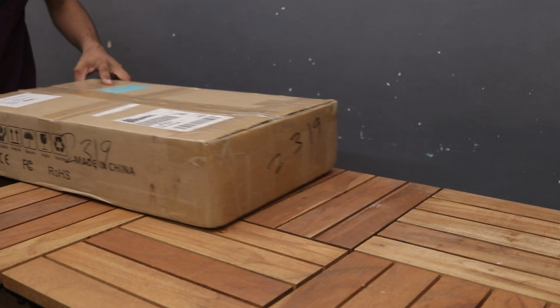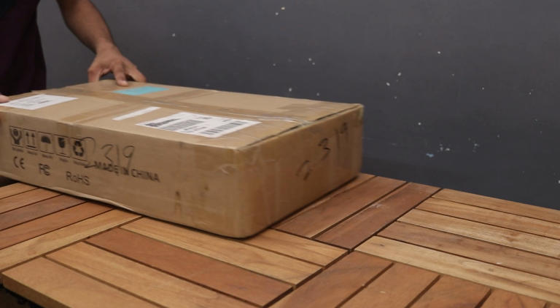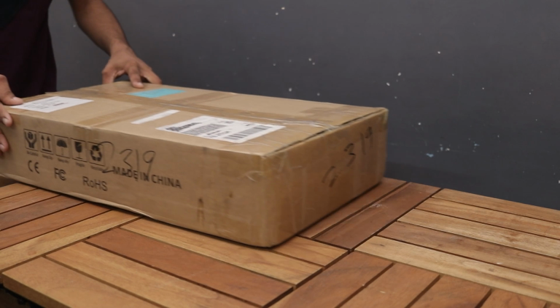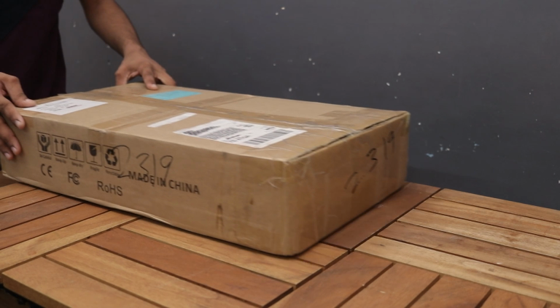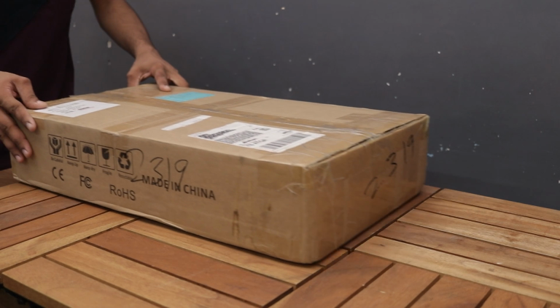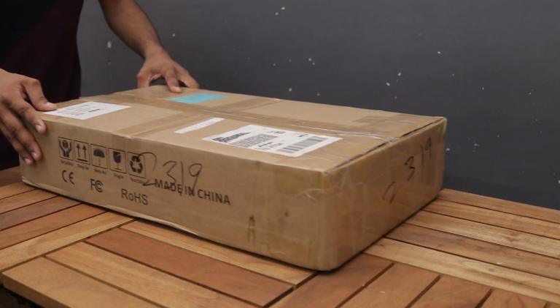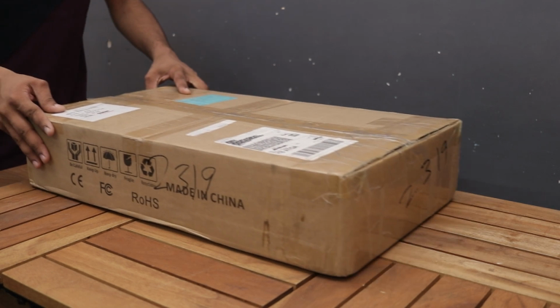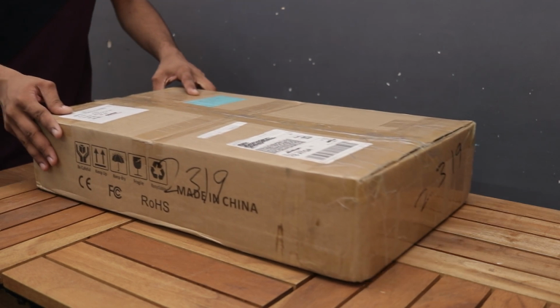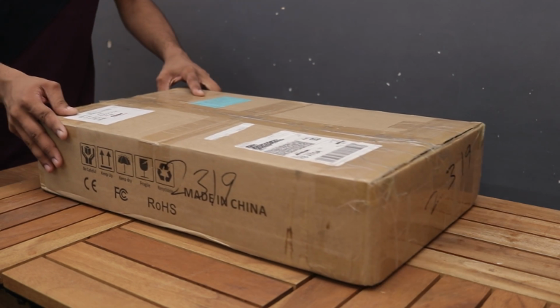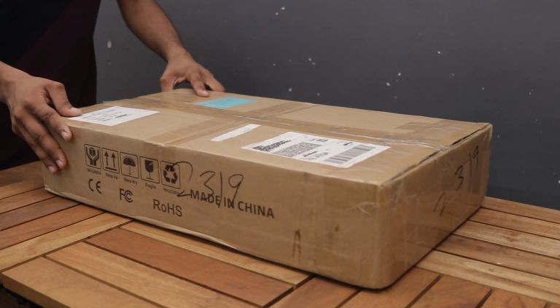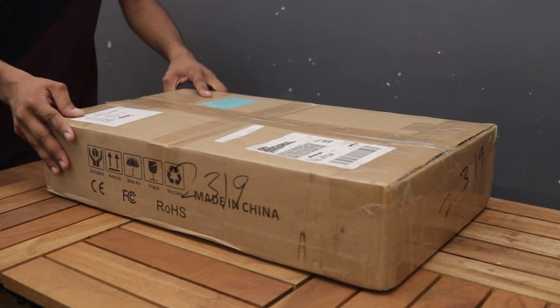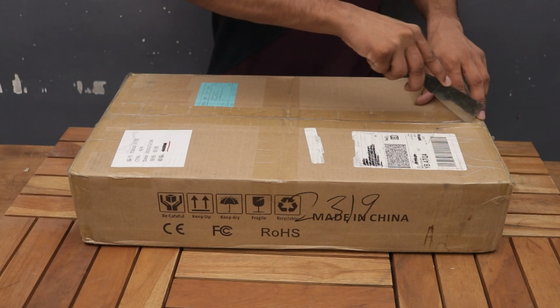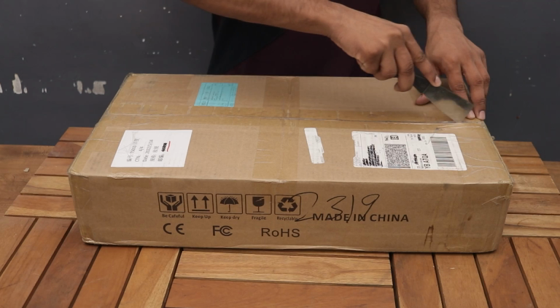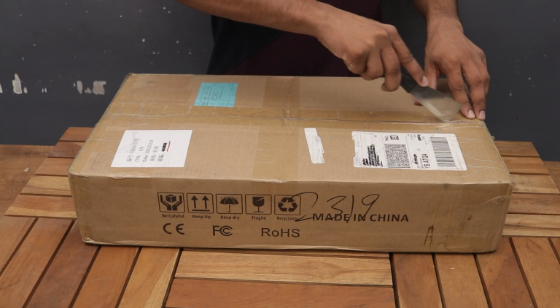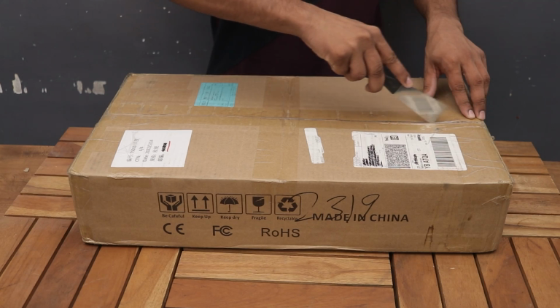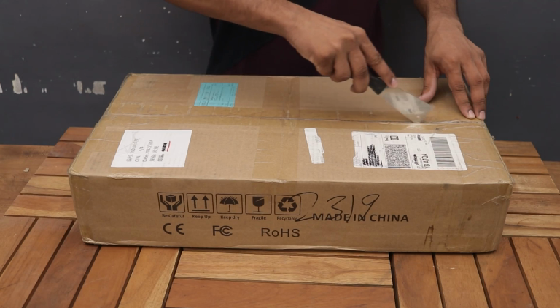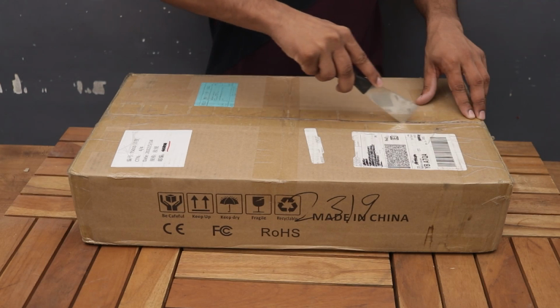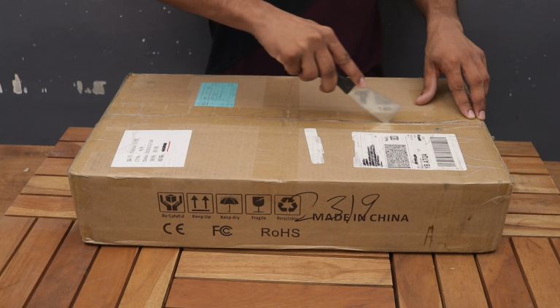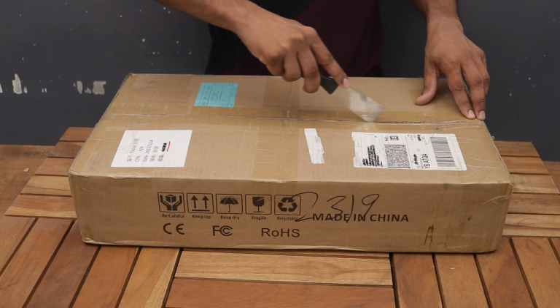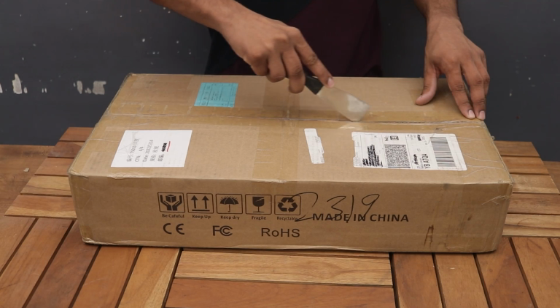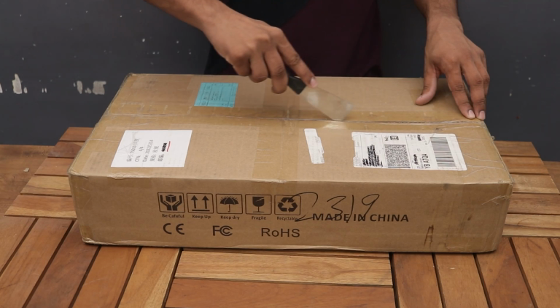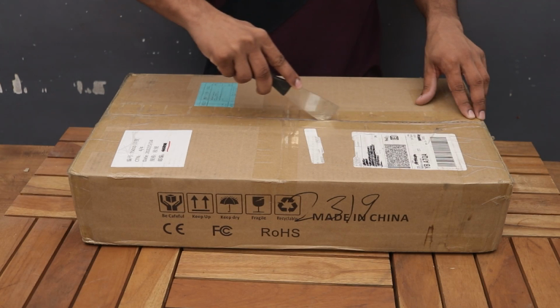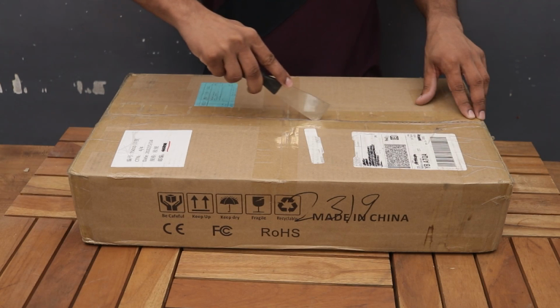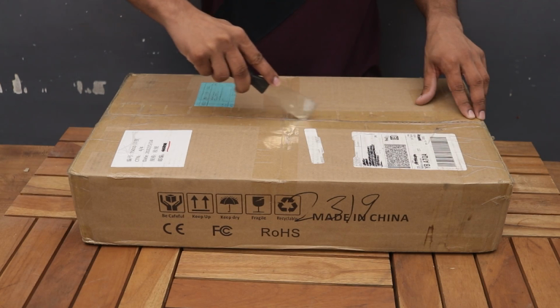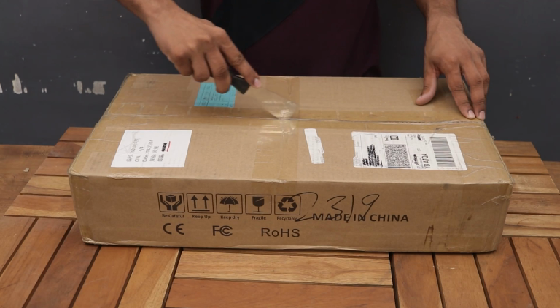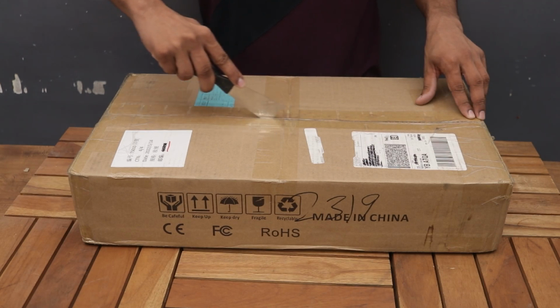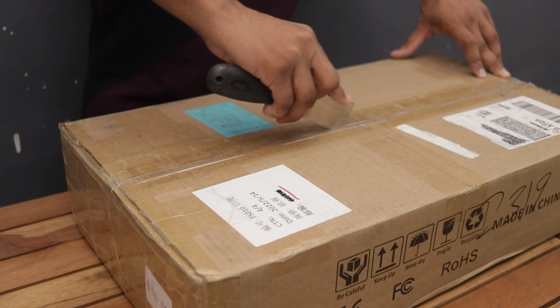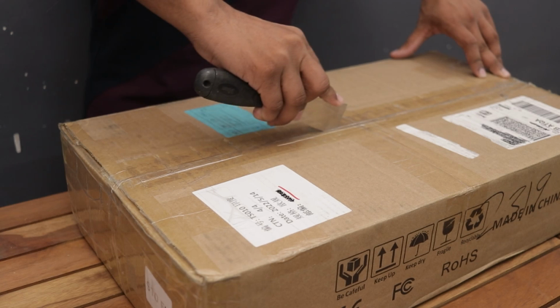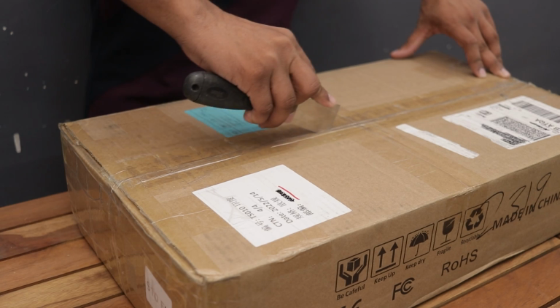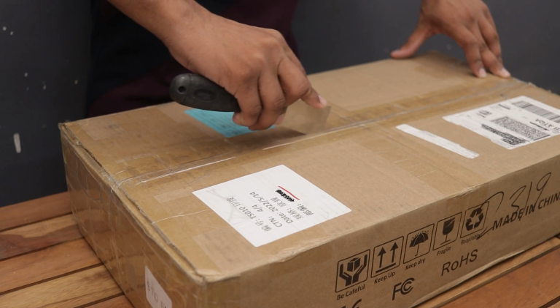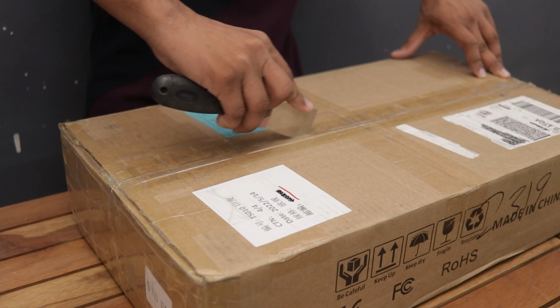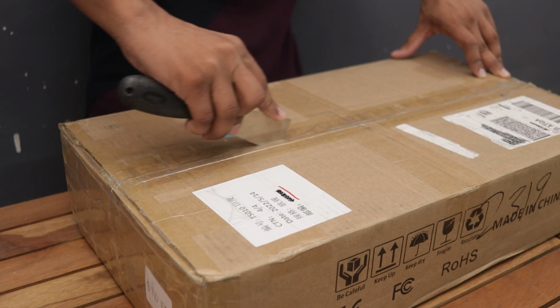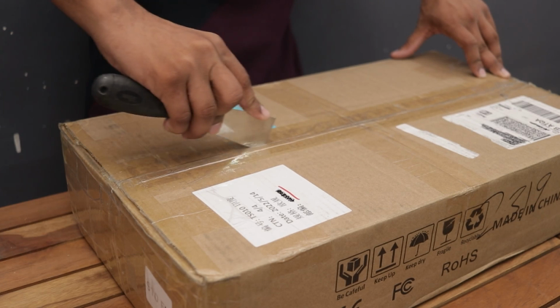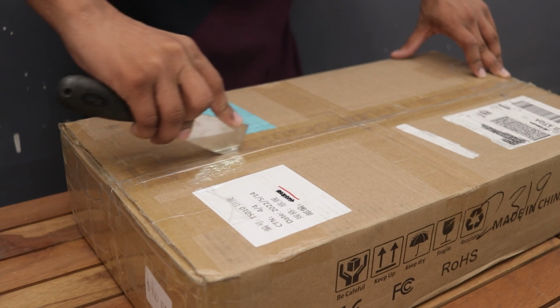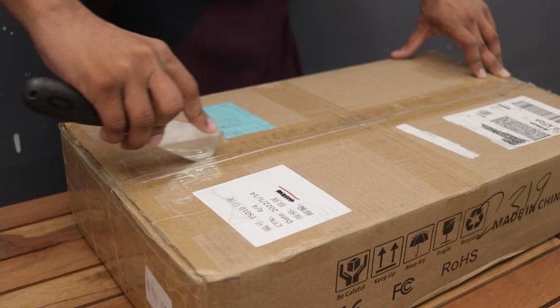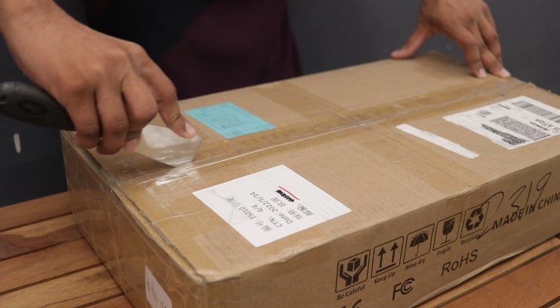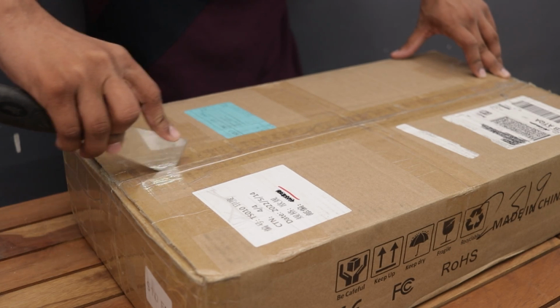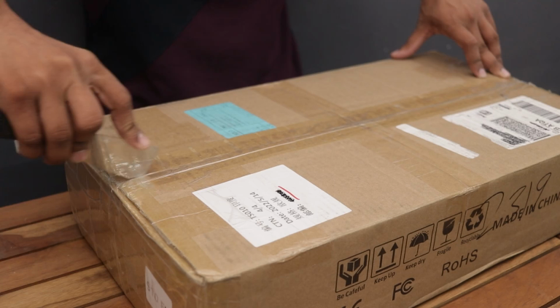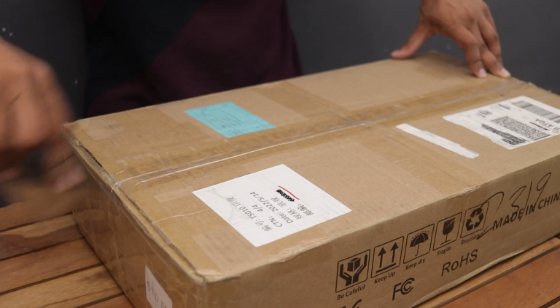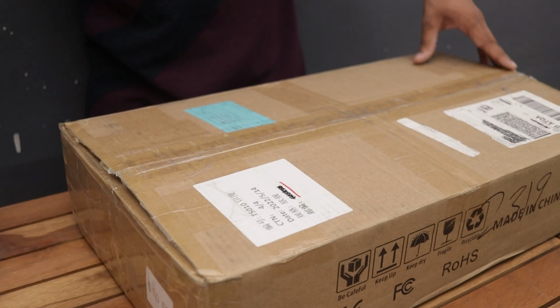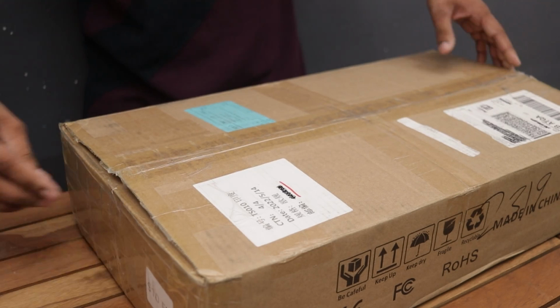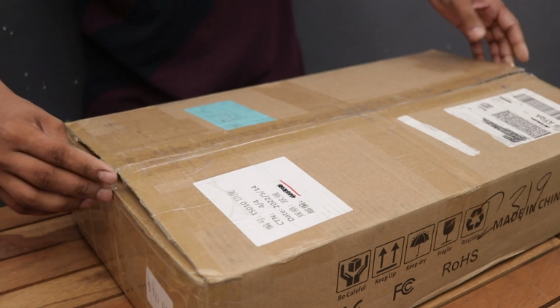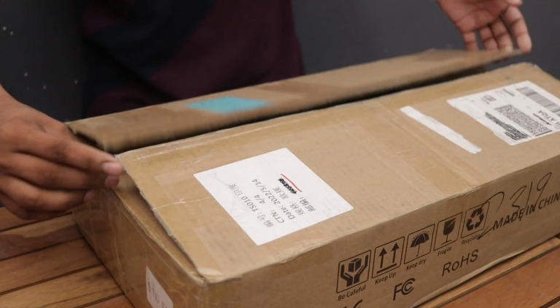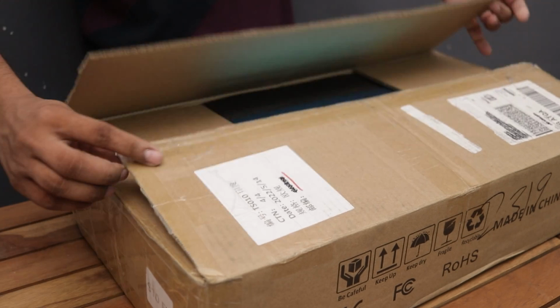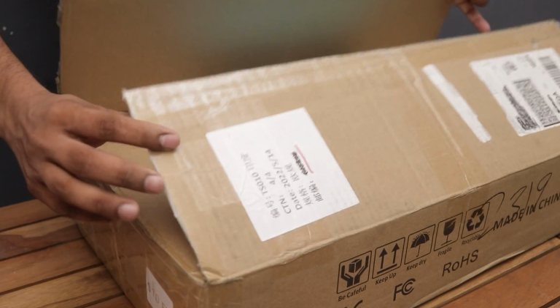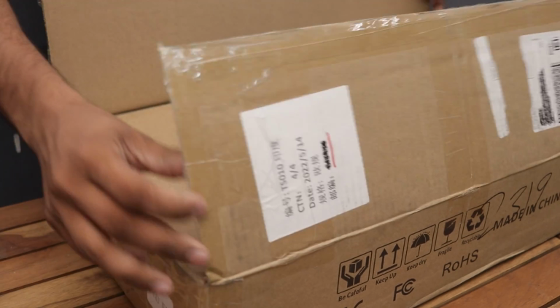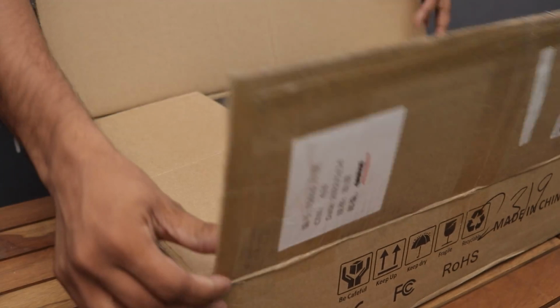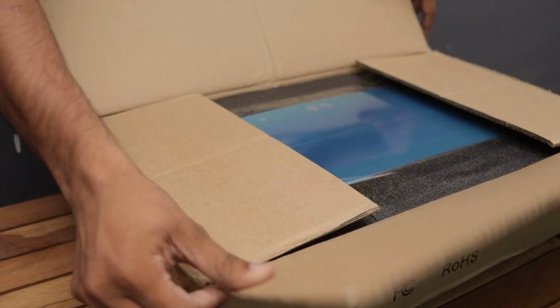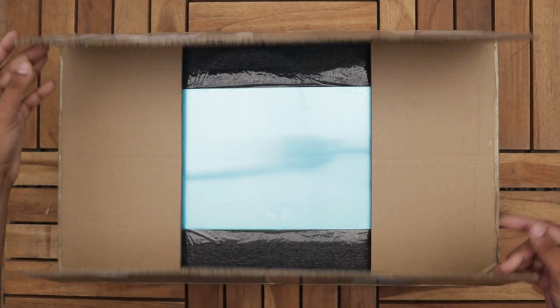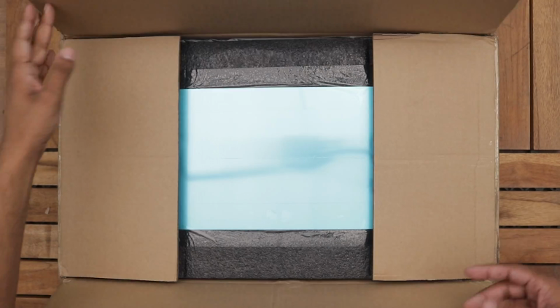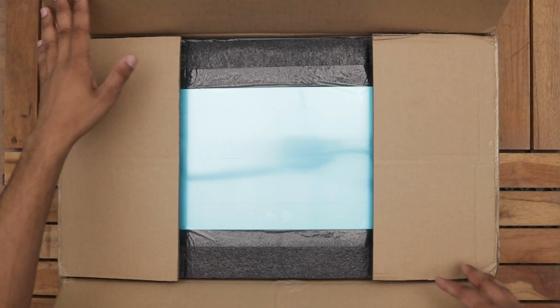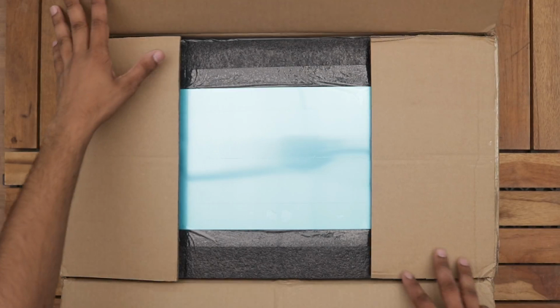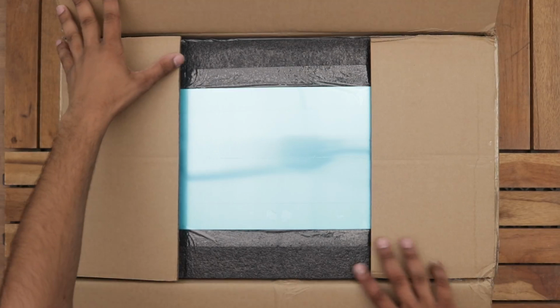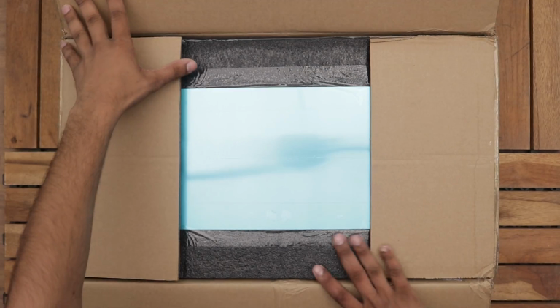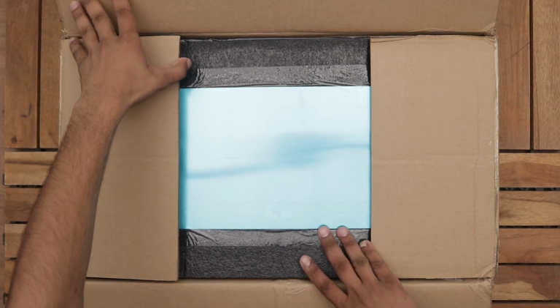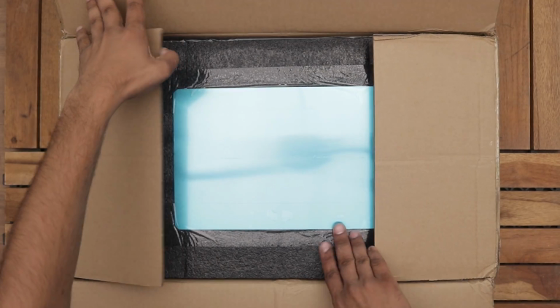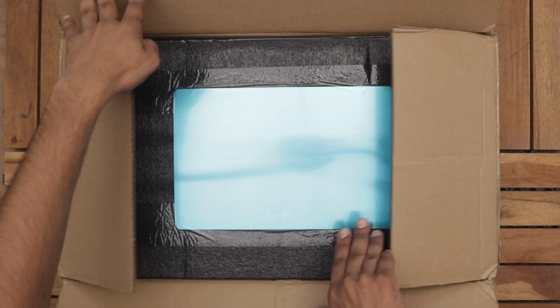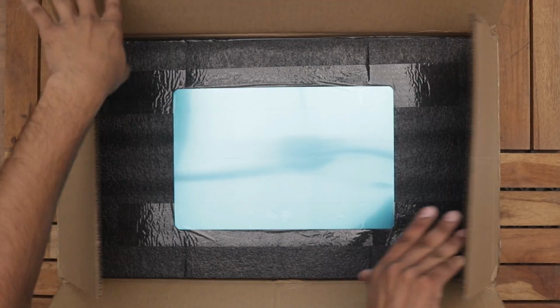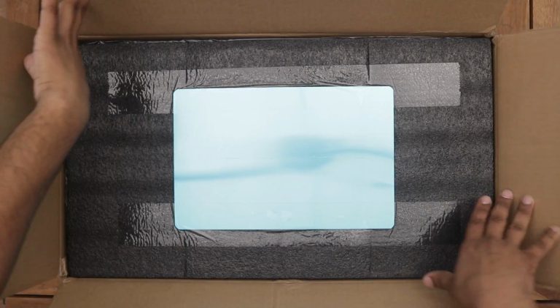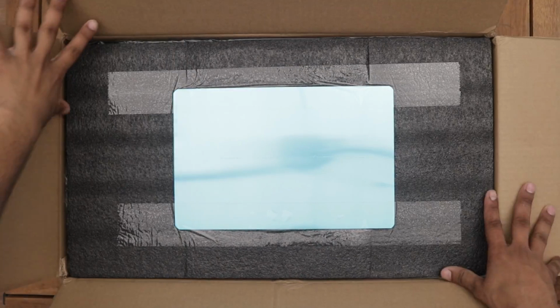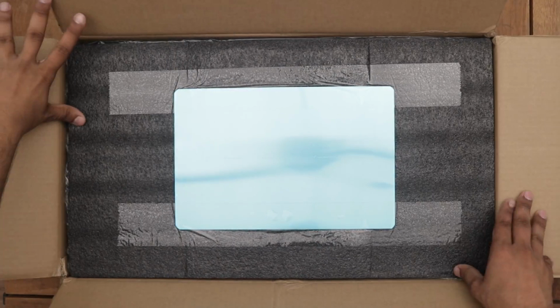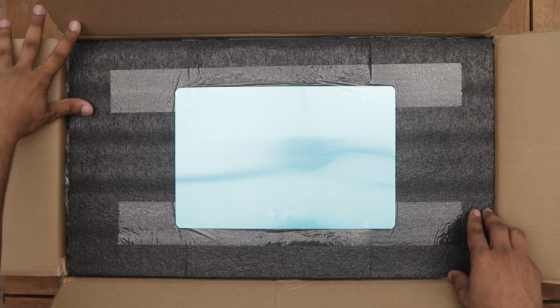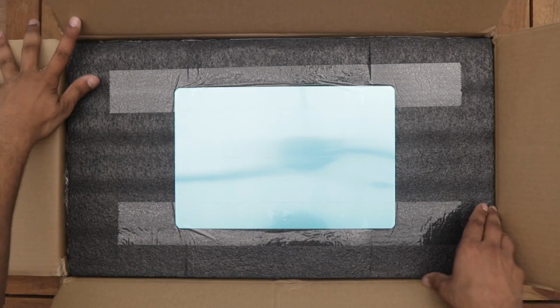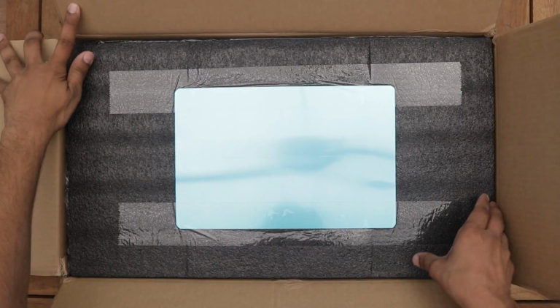Hey guys, in this video we are going to have a look at the all new Sculpfun S10 laser engraver. So let's quickly unbox it.